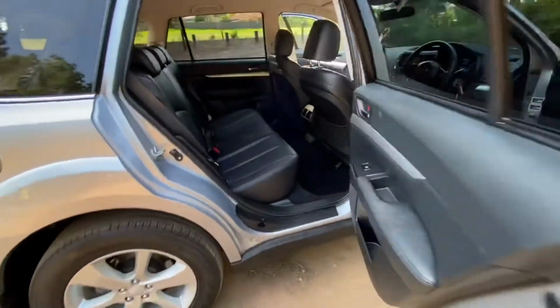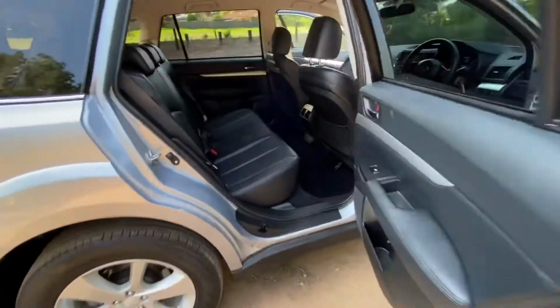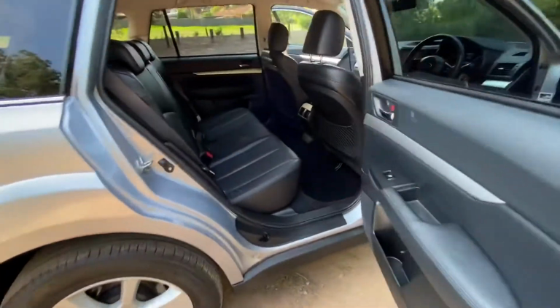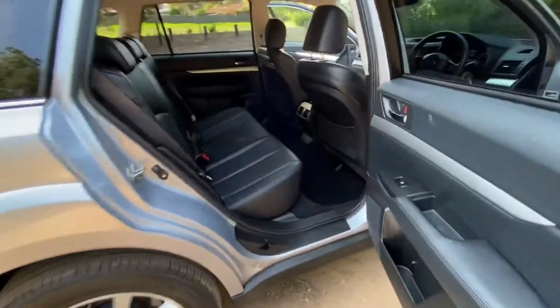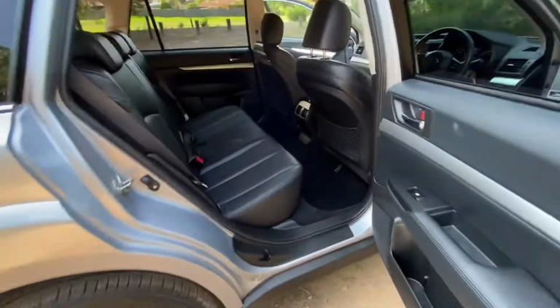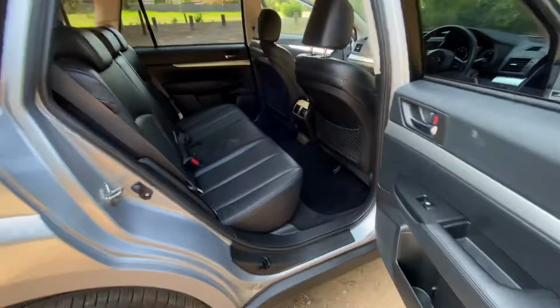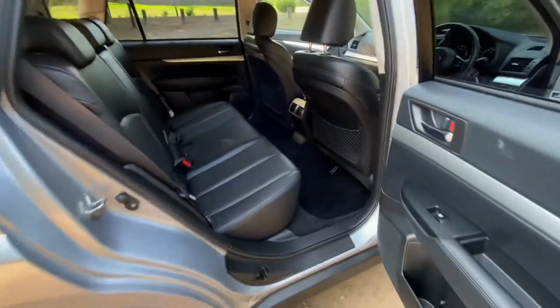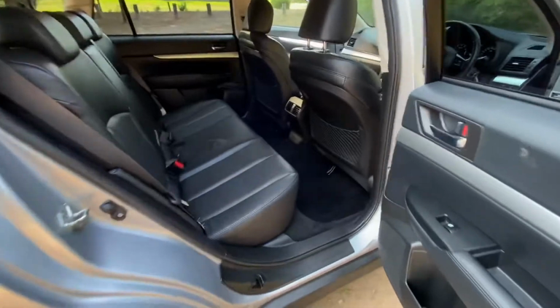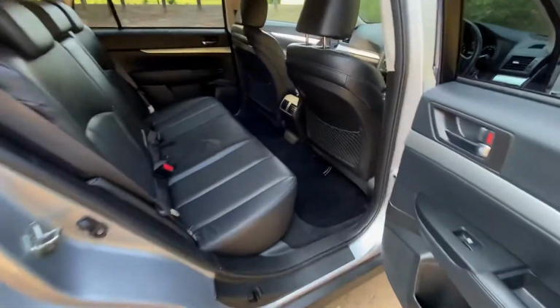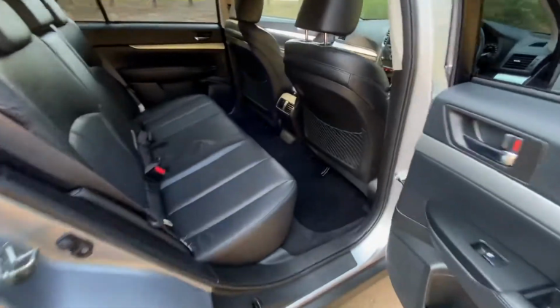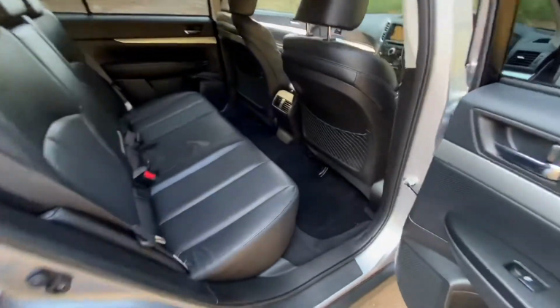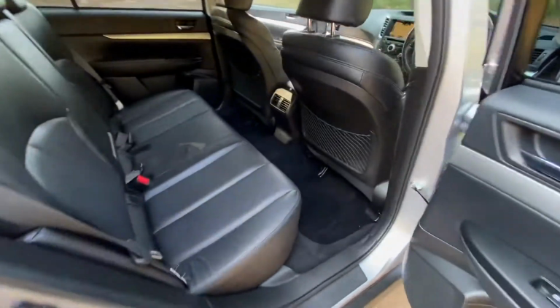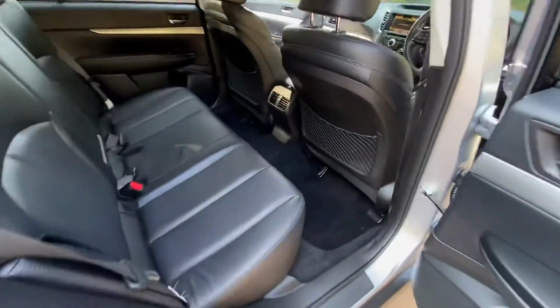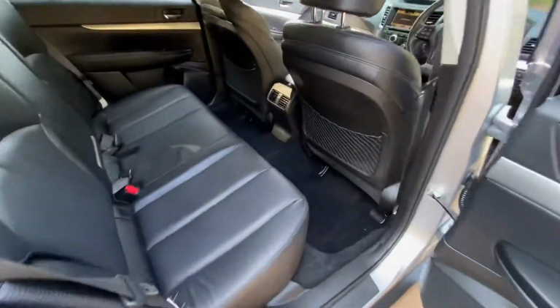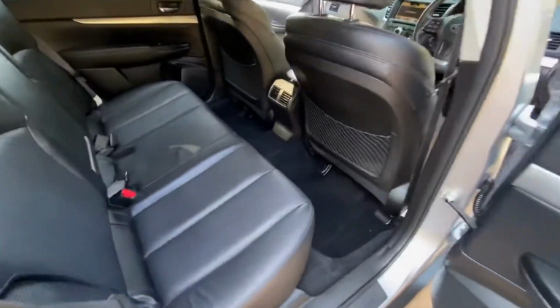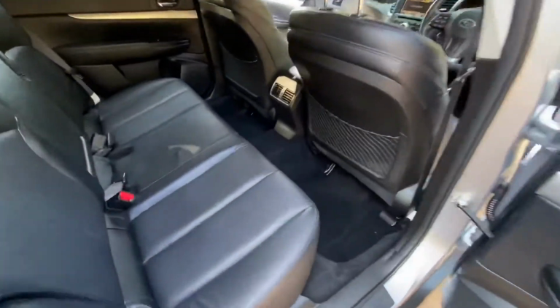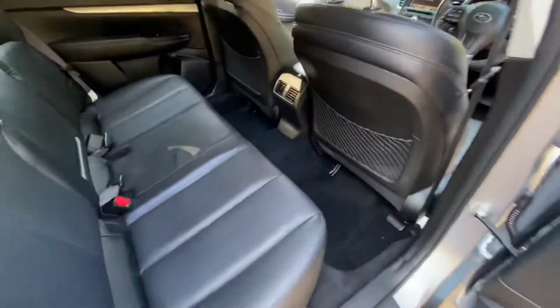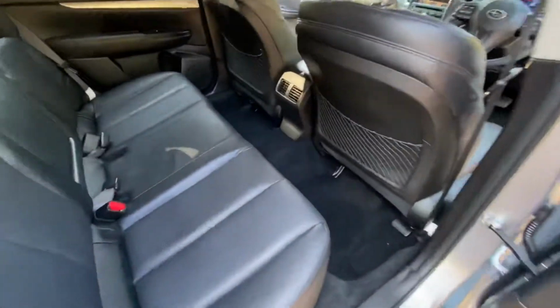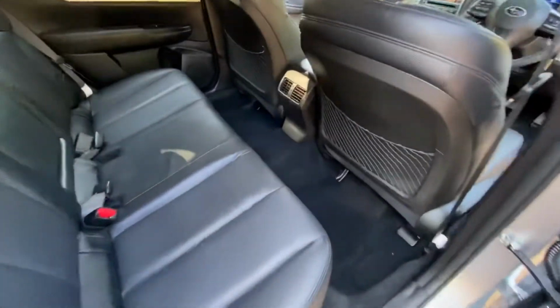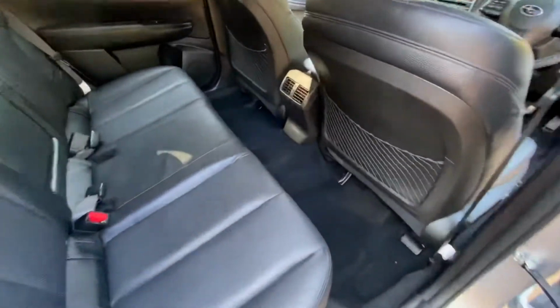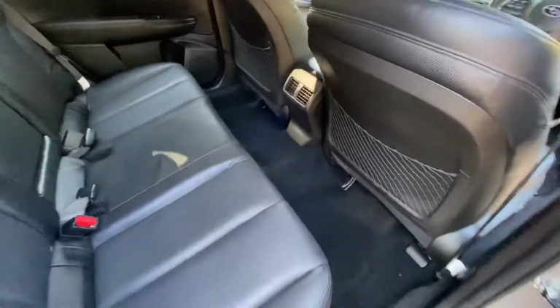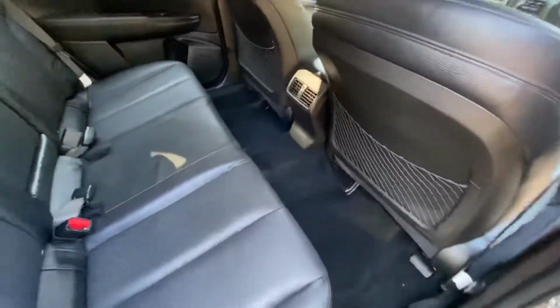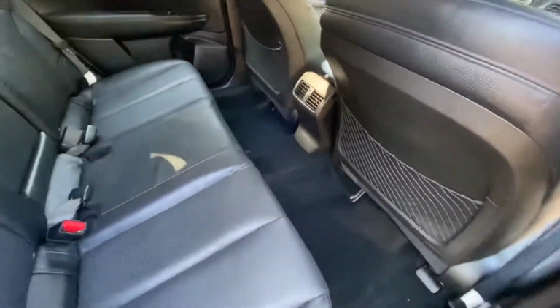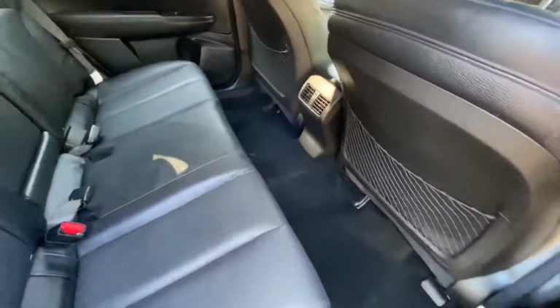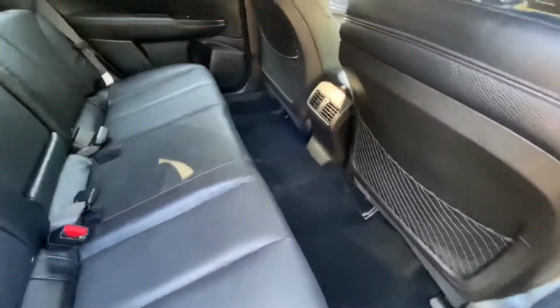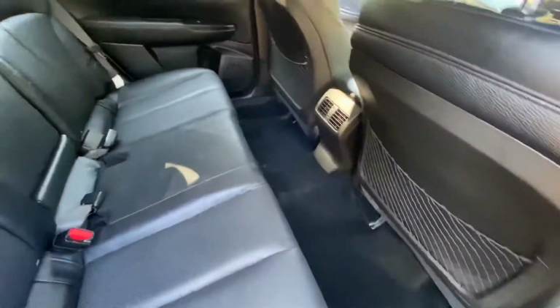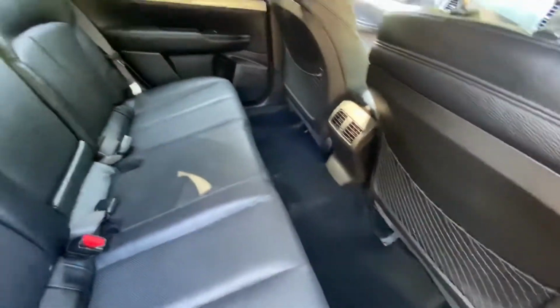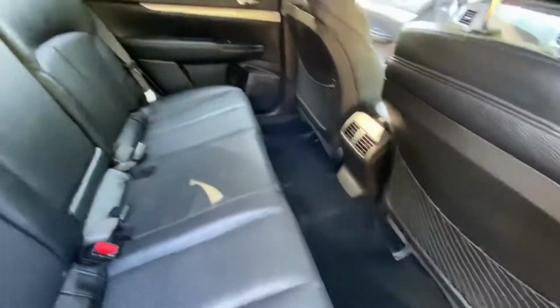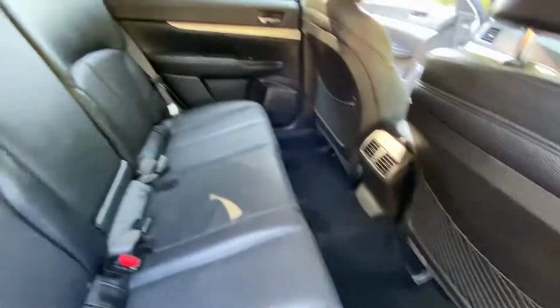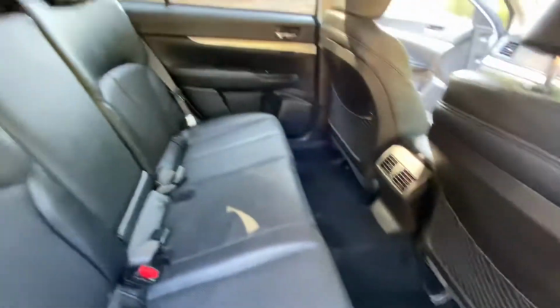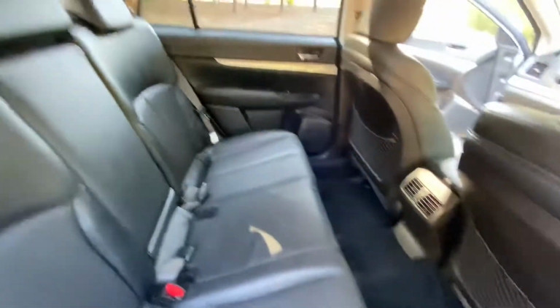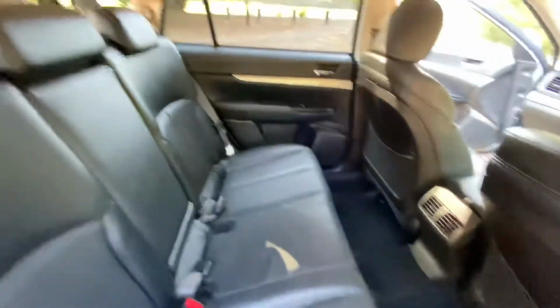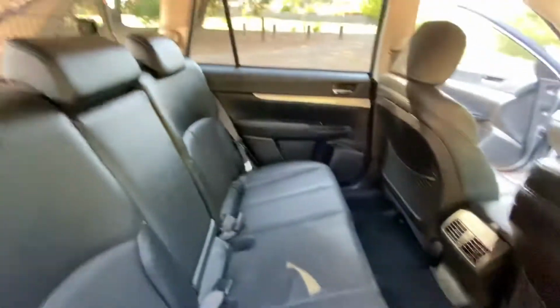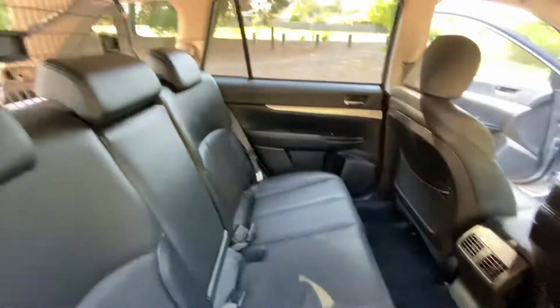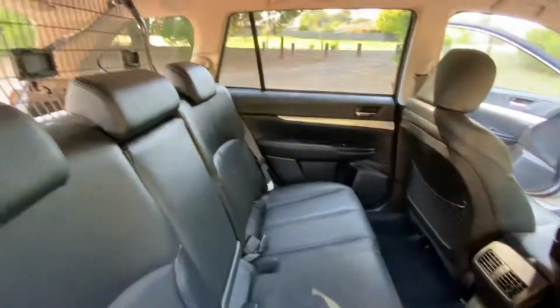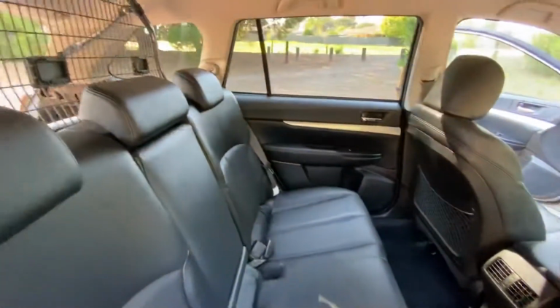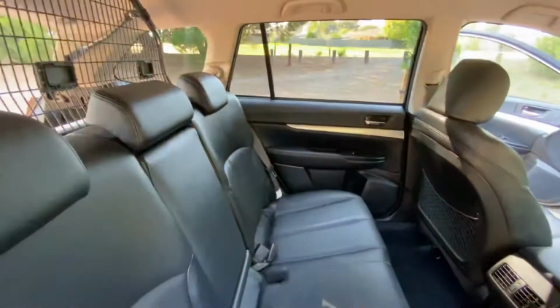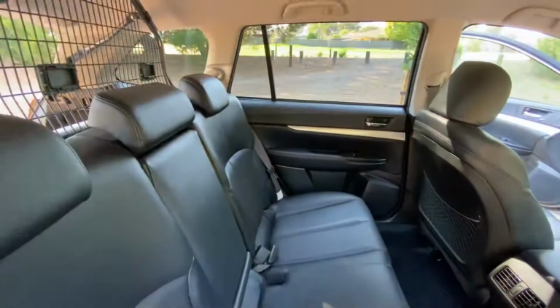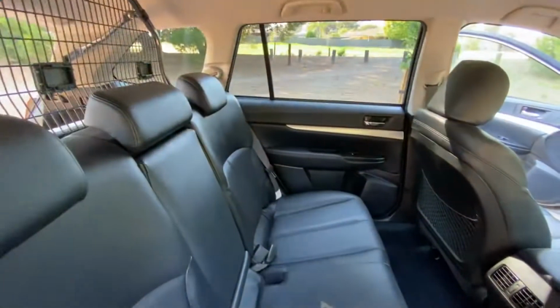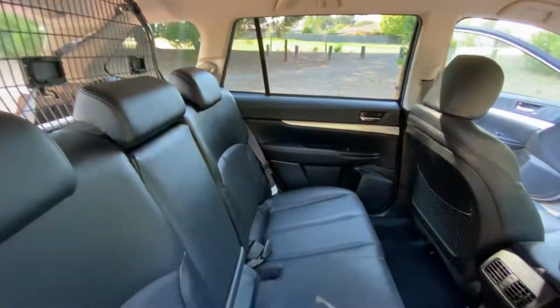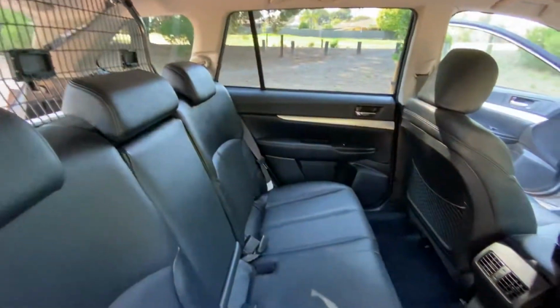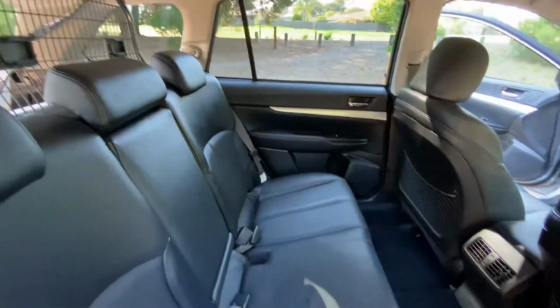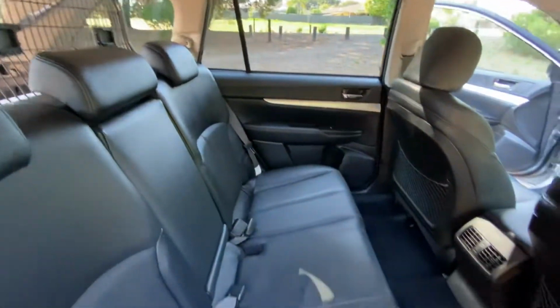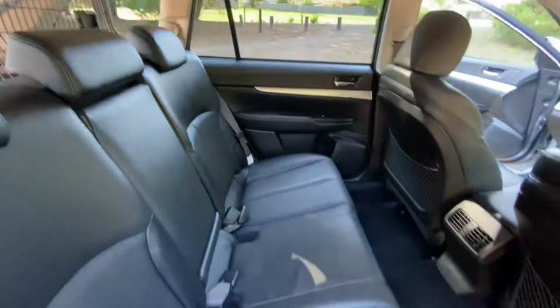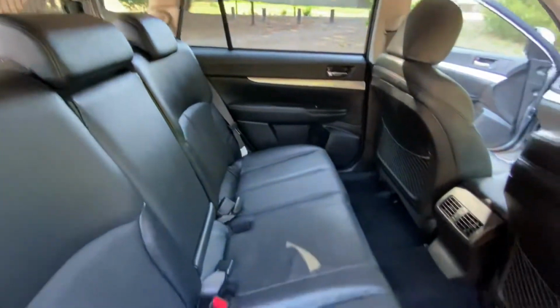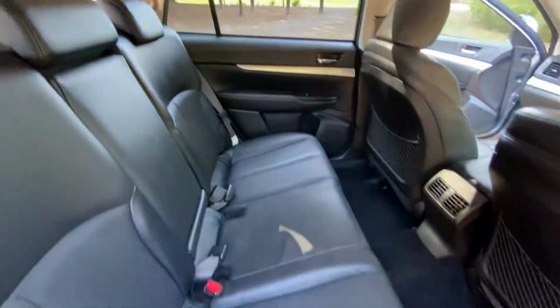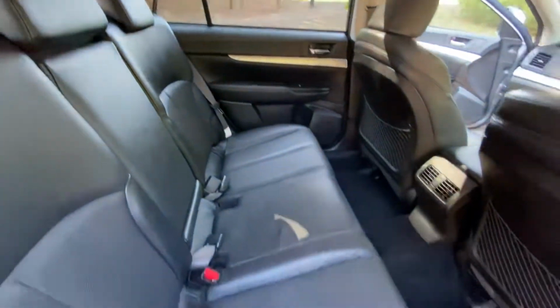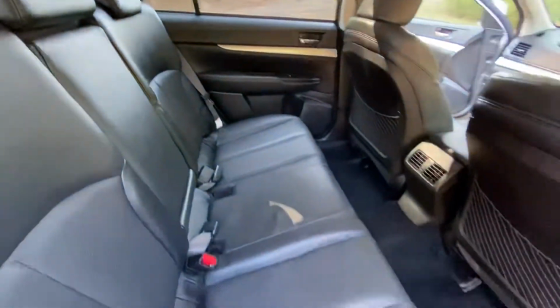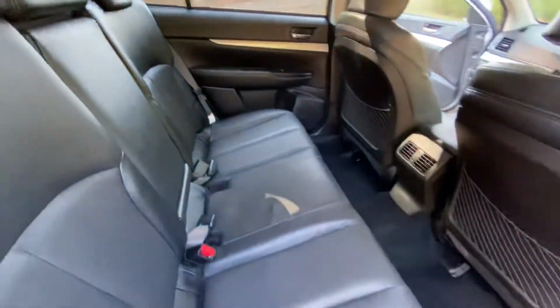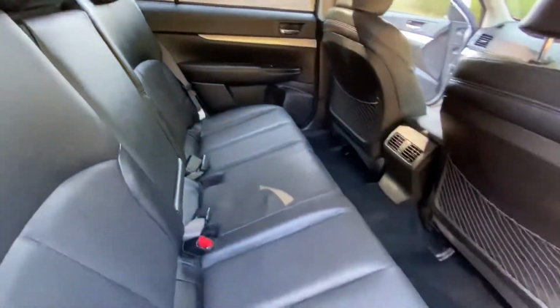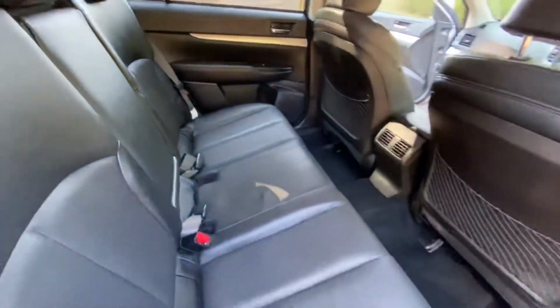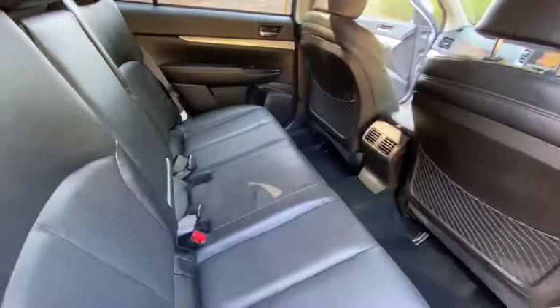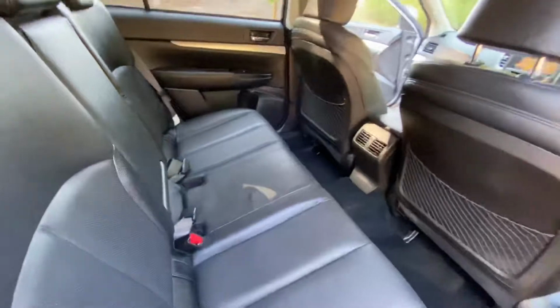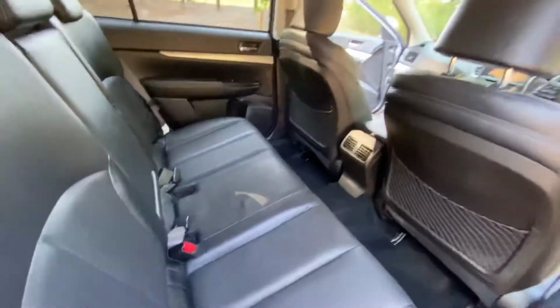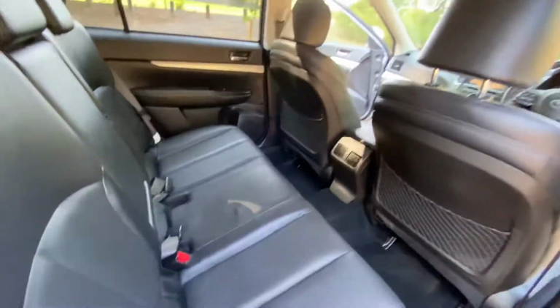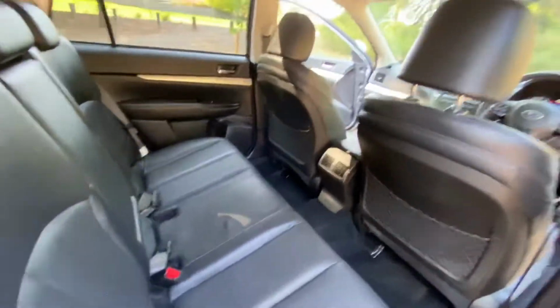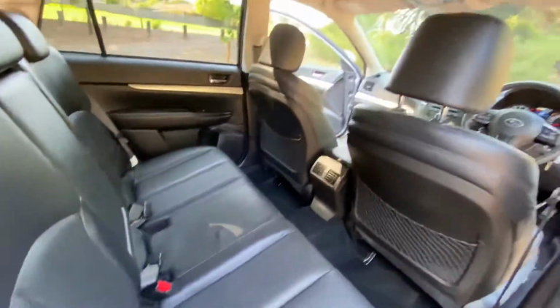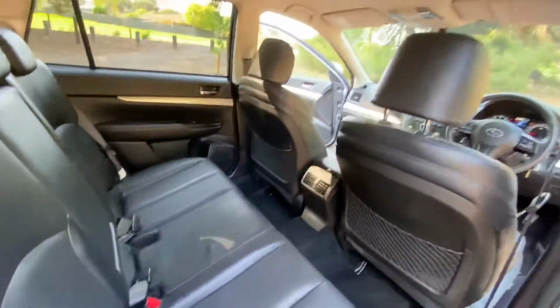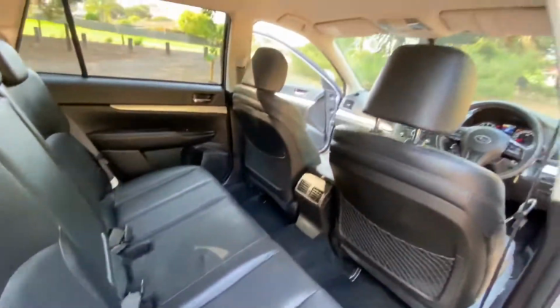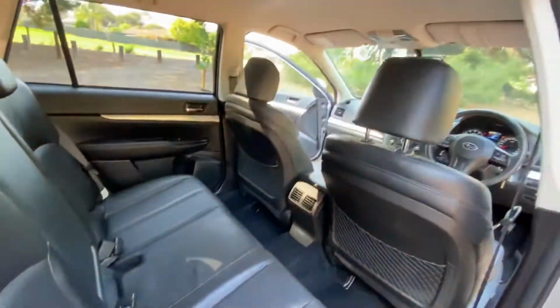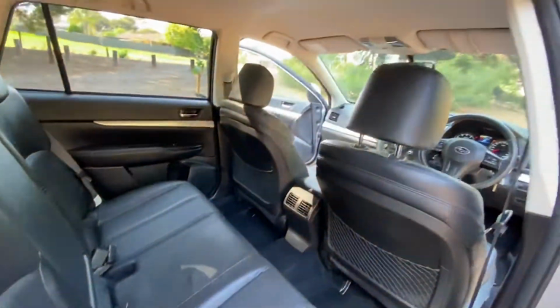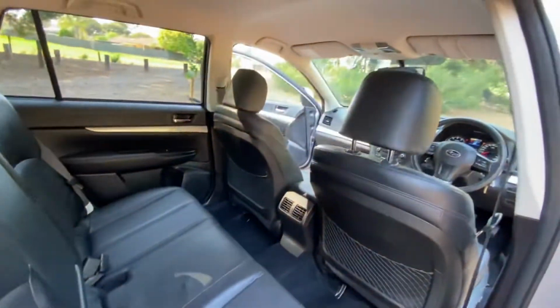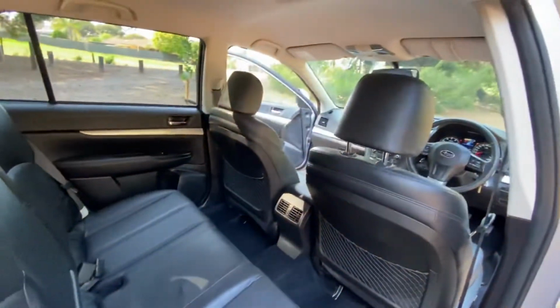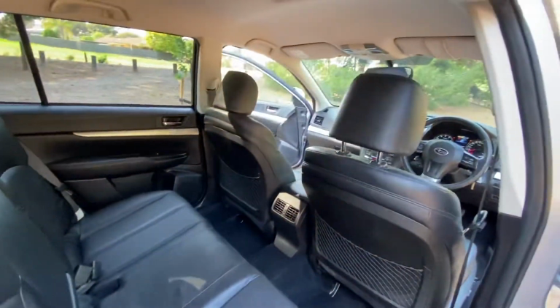In the back, plenty of legroom, really comfortable, and again absolutely immaculate.